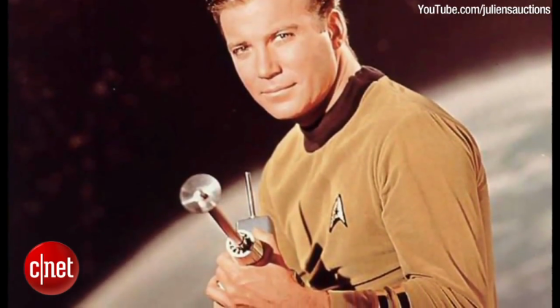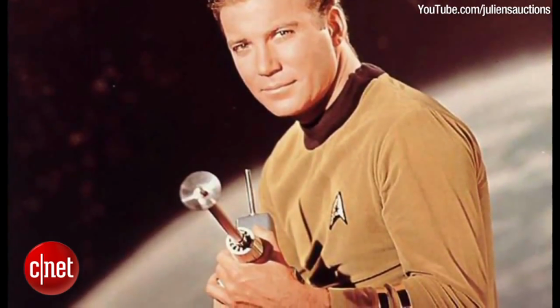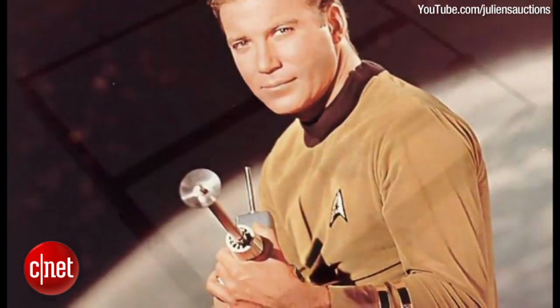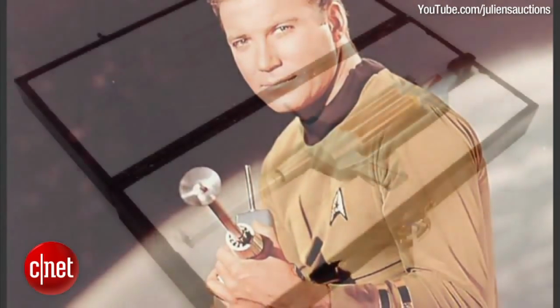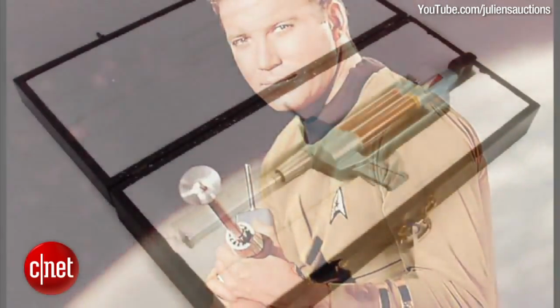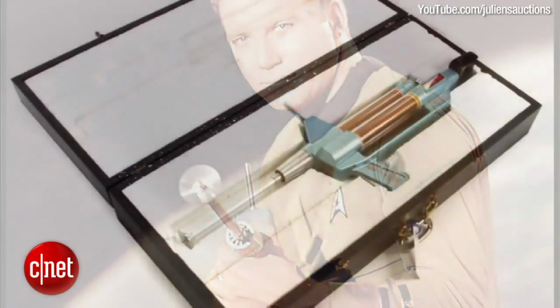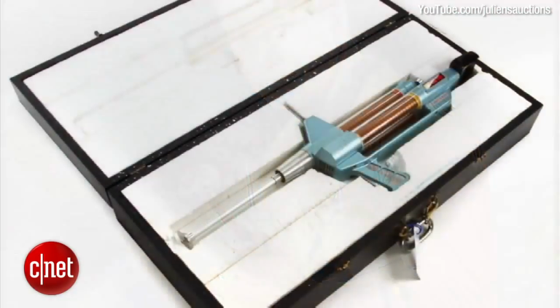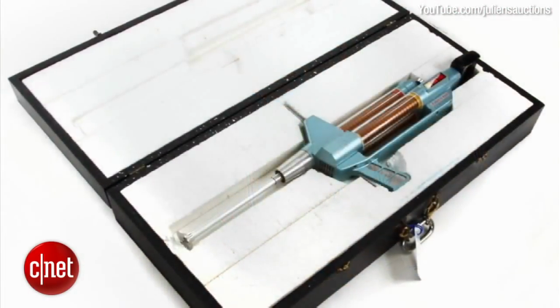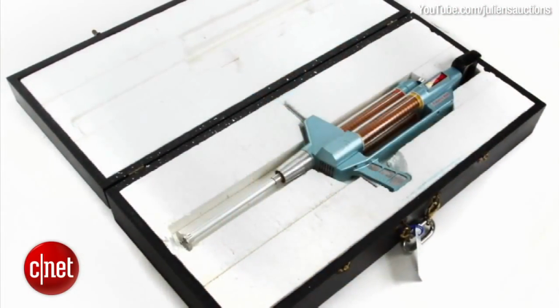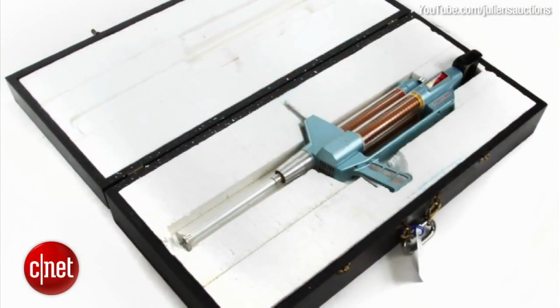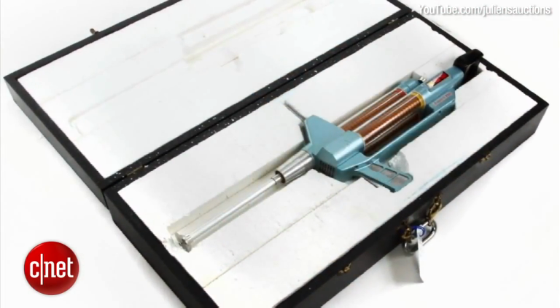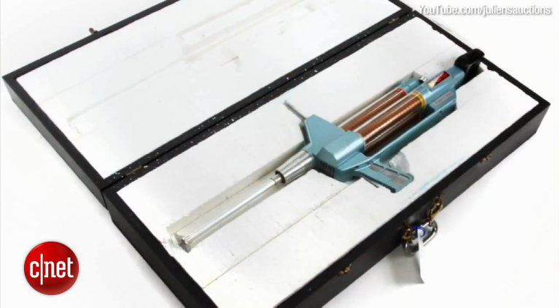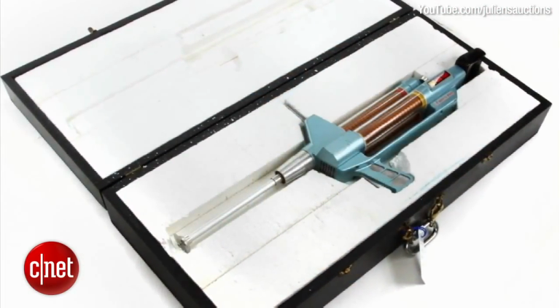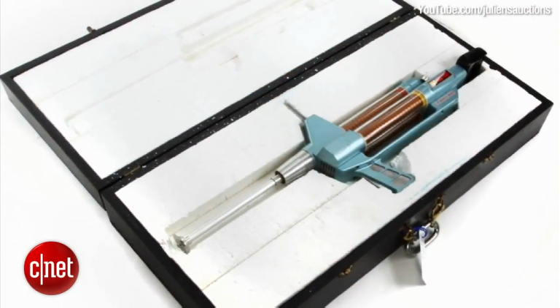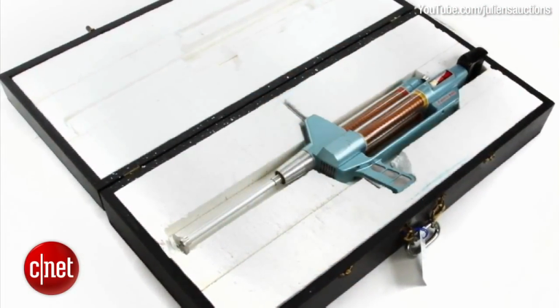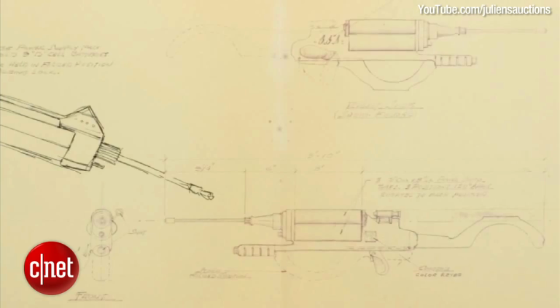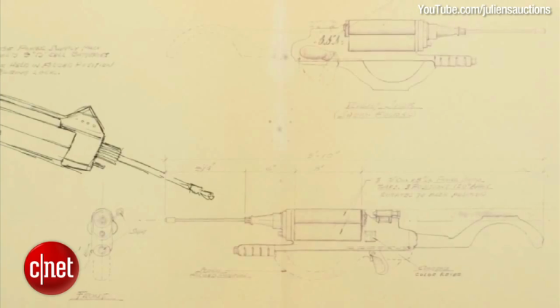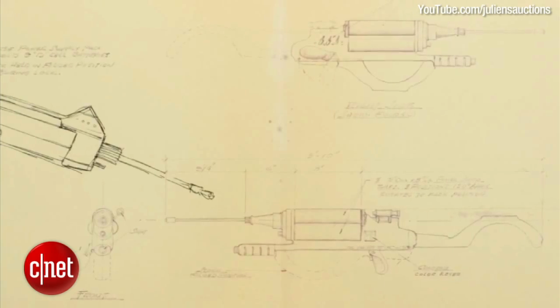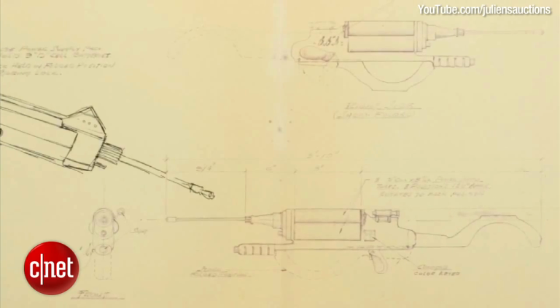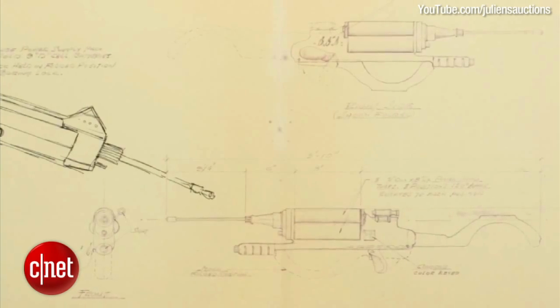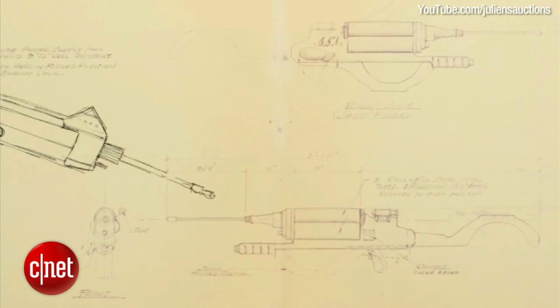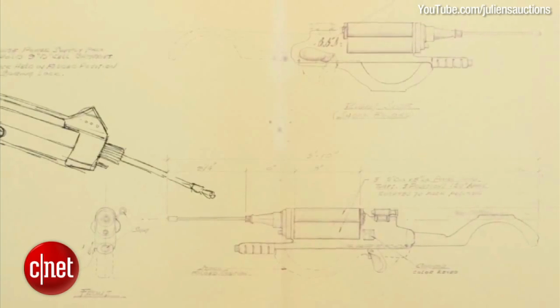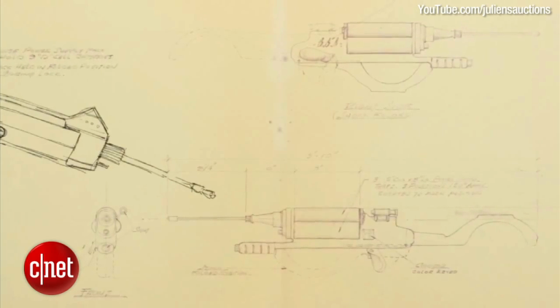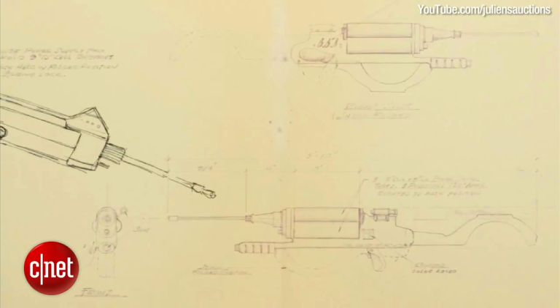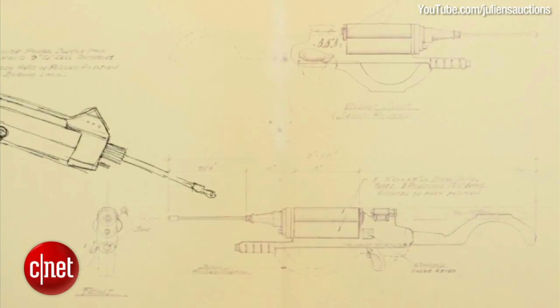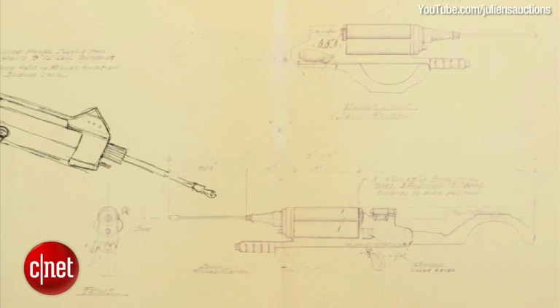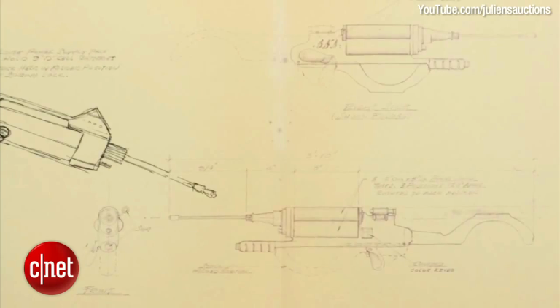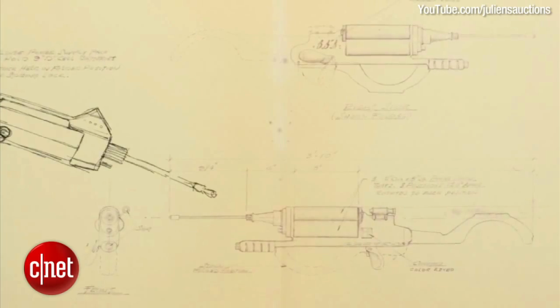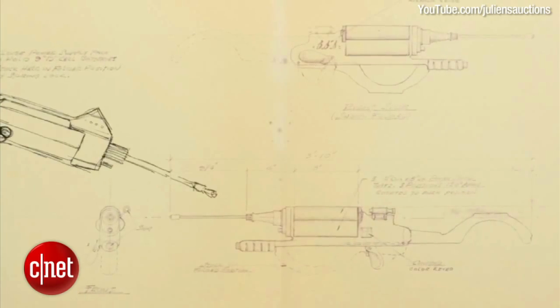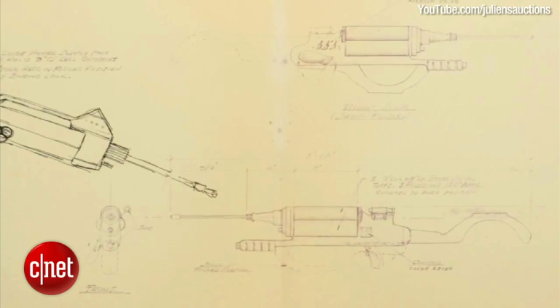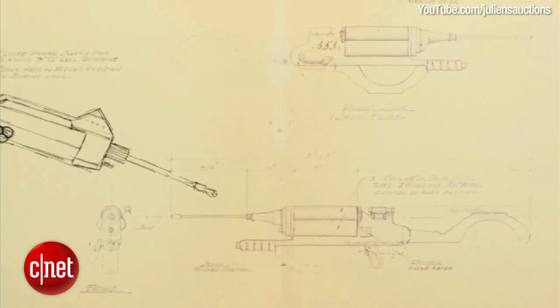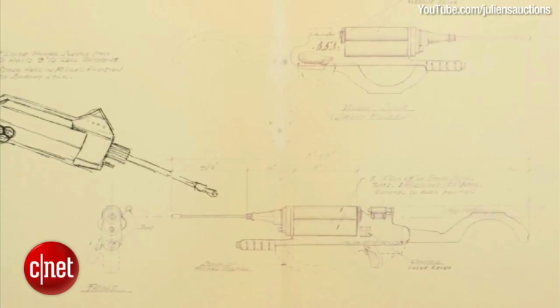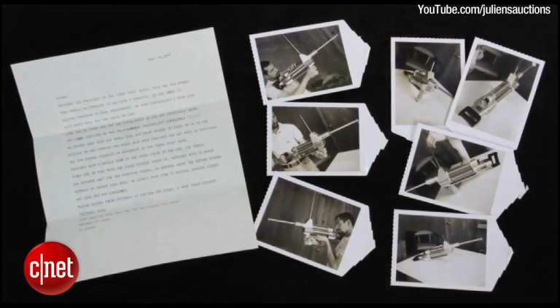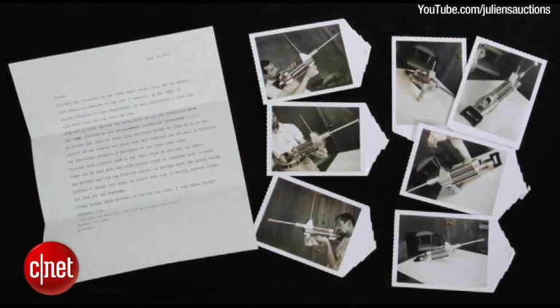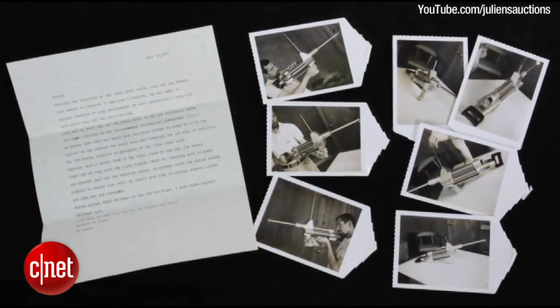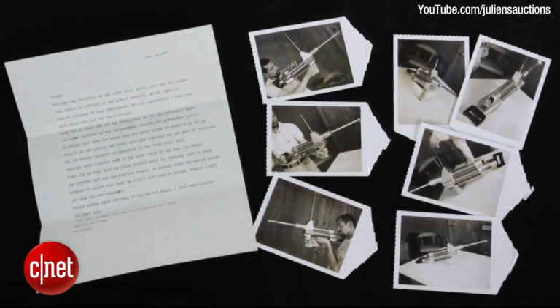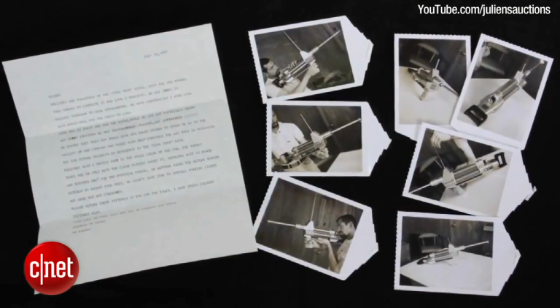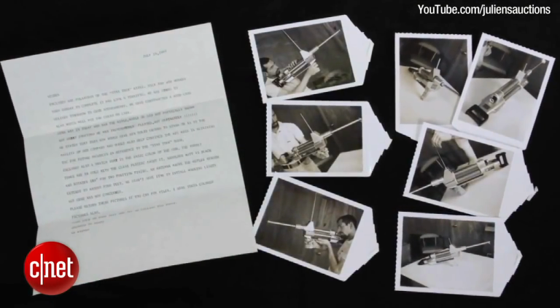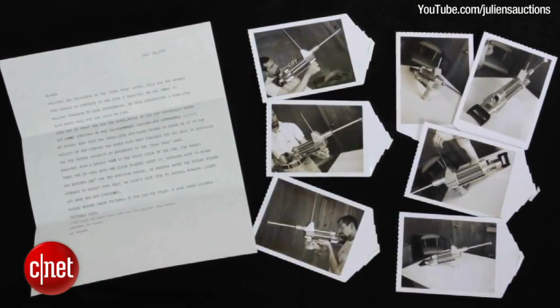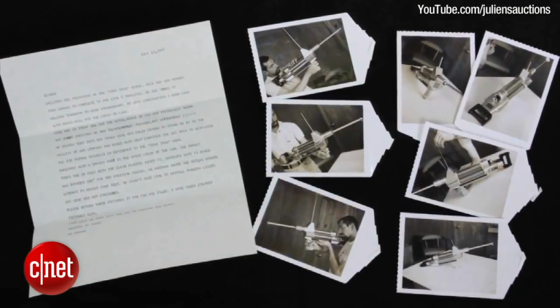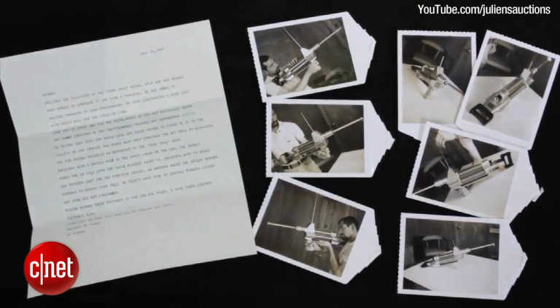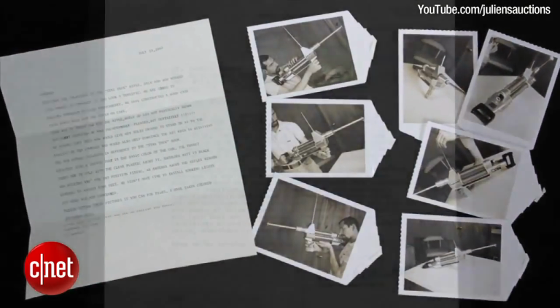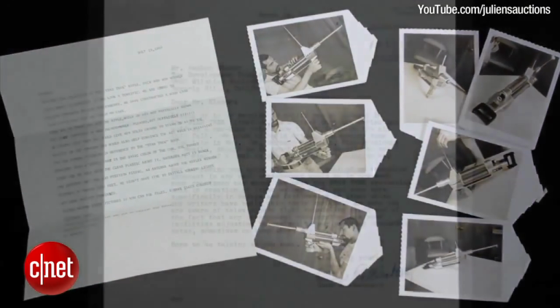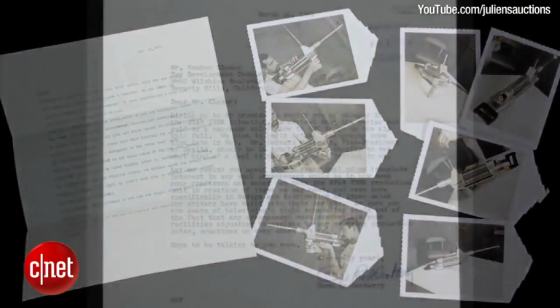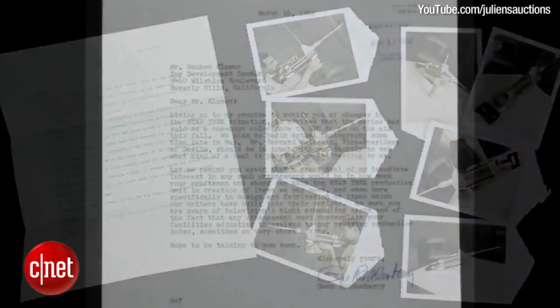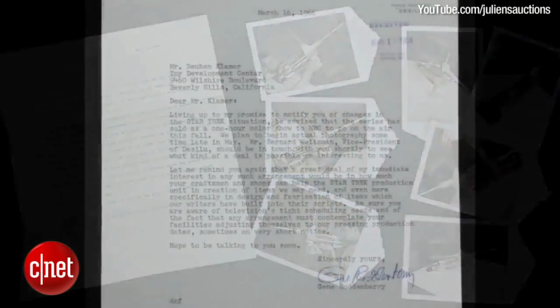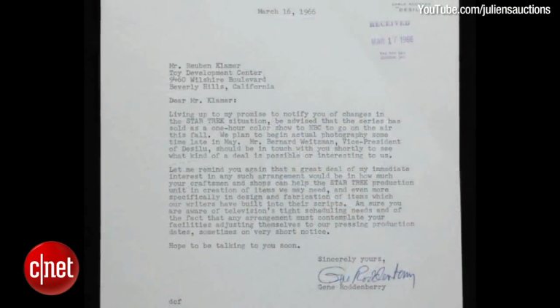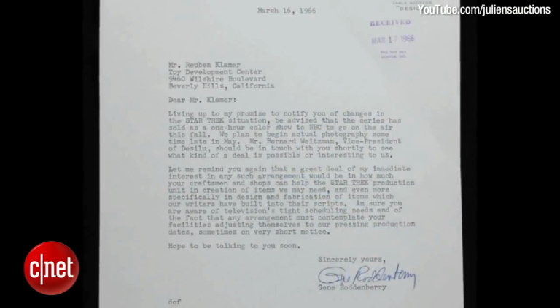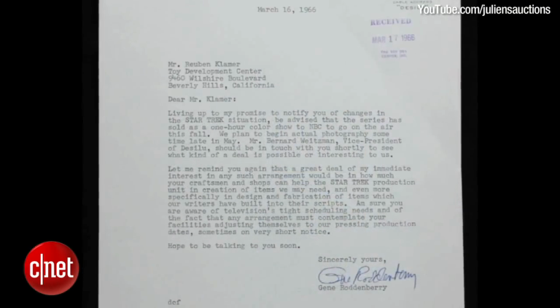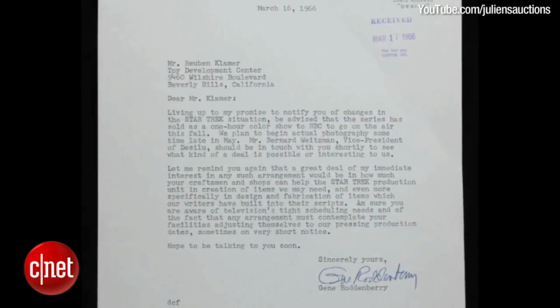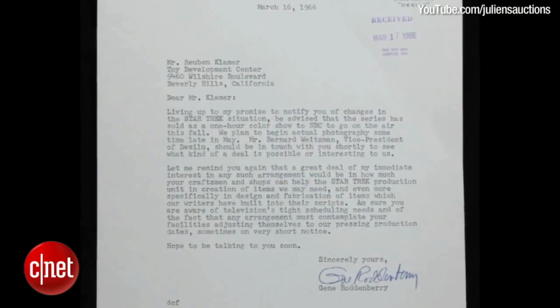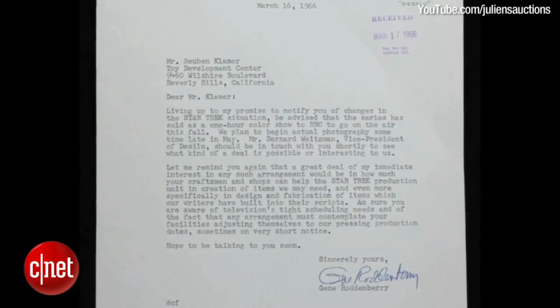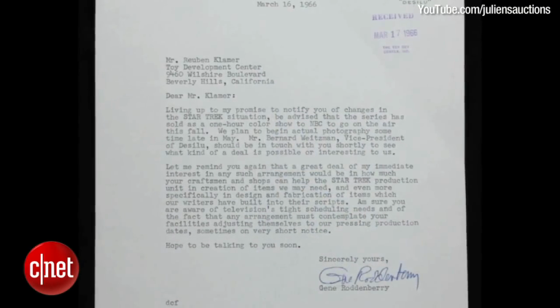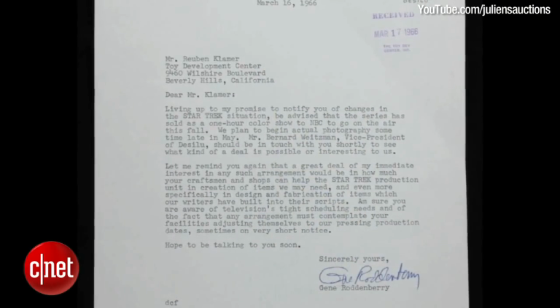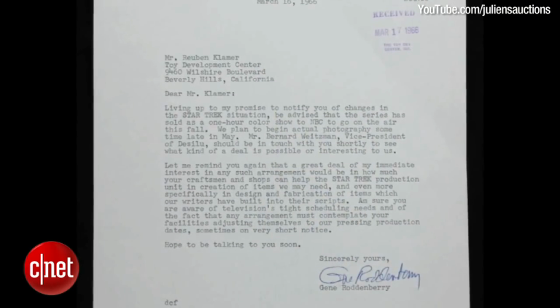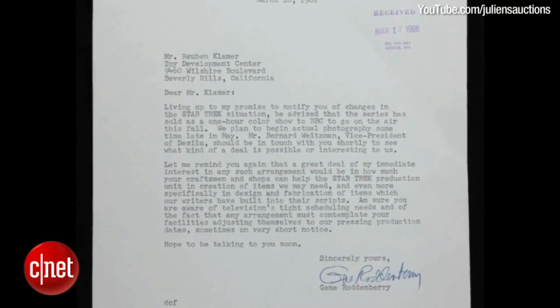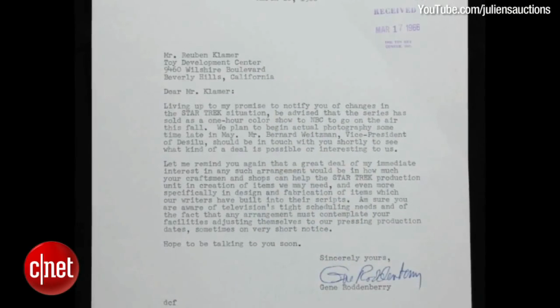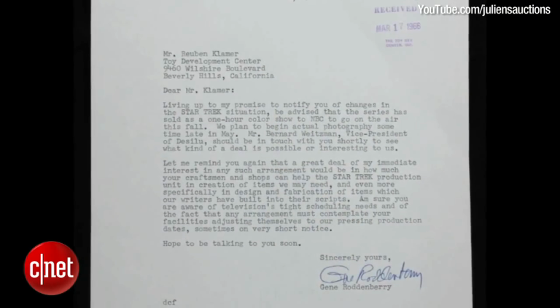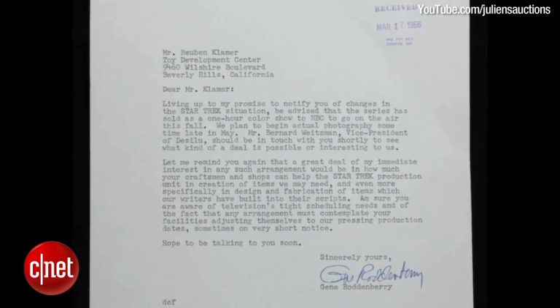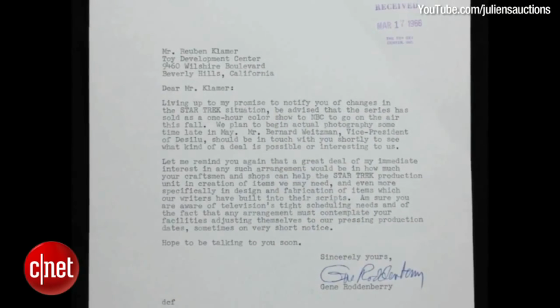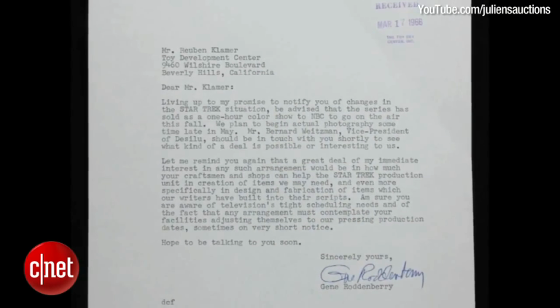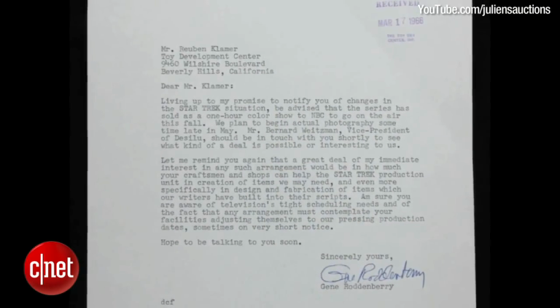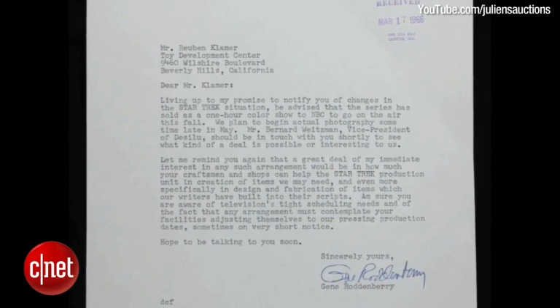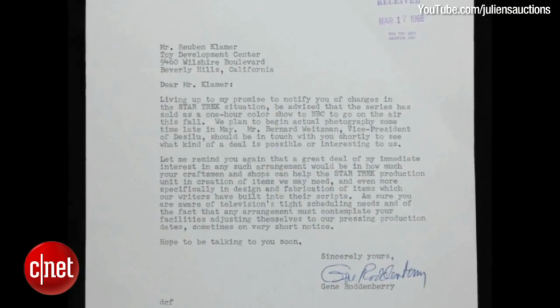The winner of the auction also received an original schematic and associated letters signed by Gene Roddenberry and other Star Trek producers.